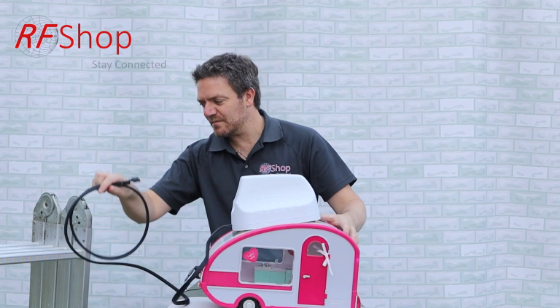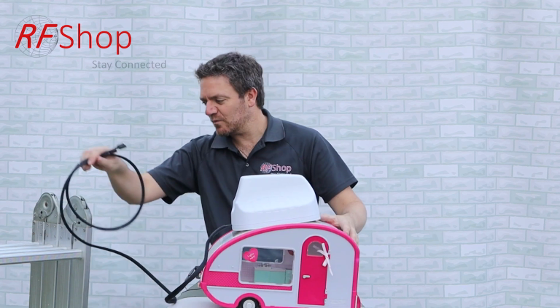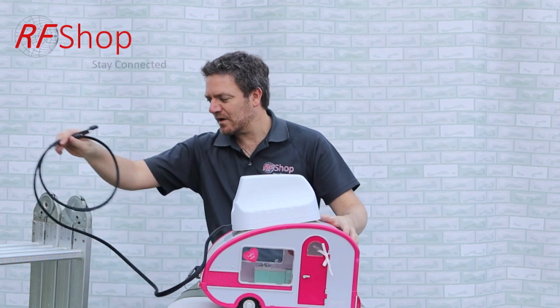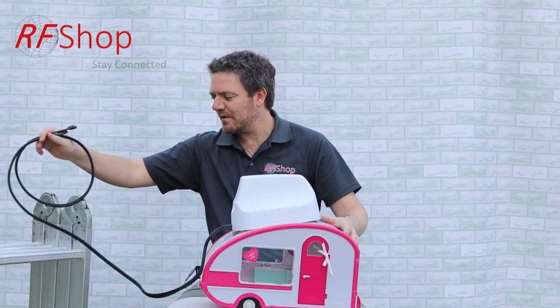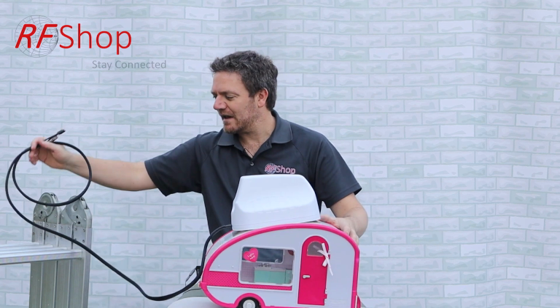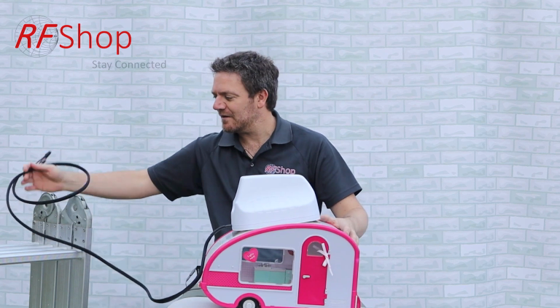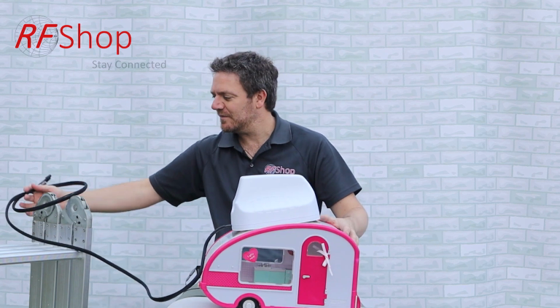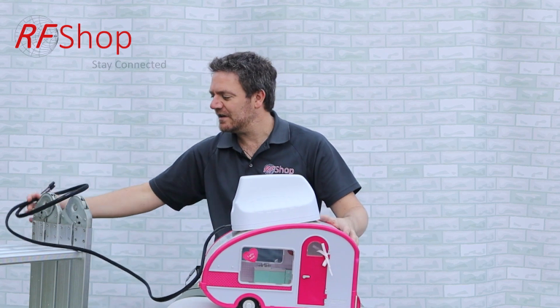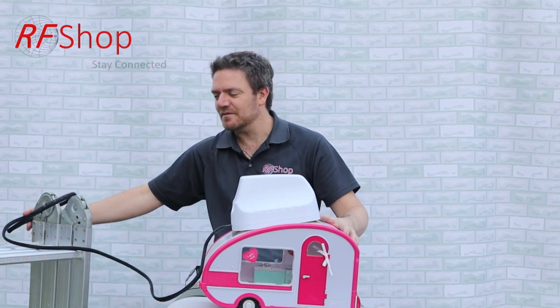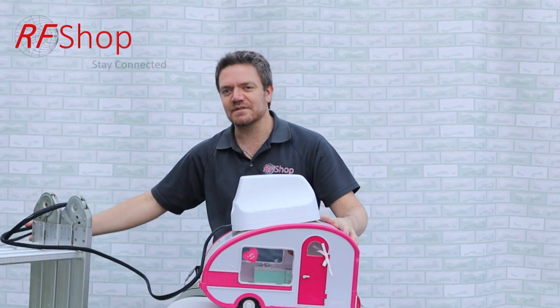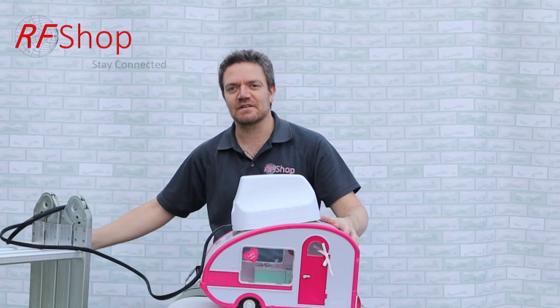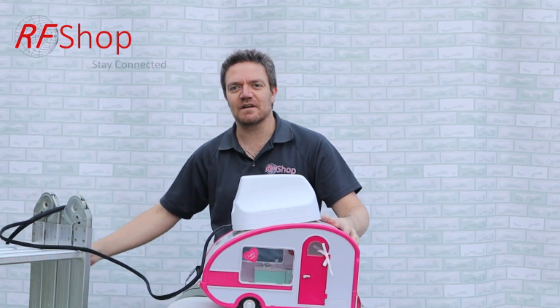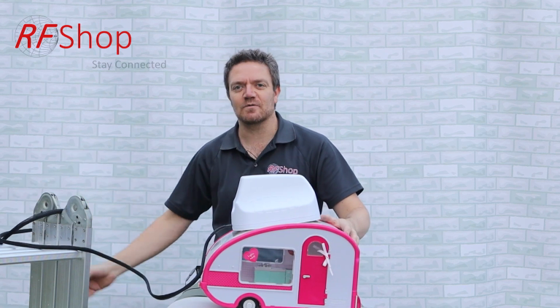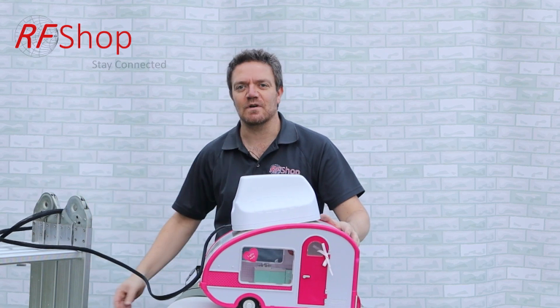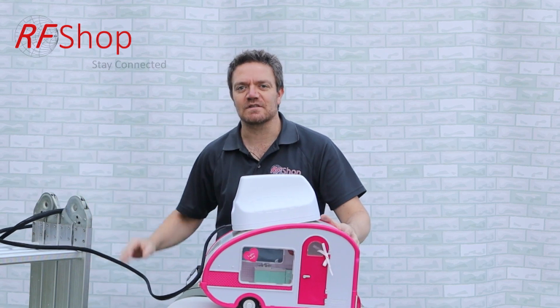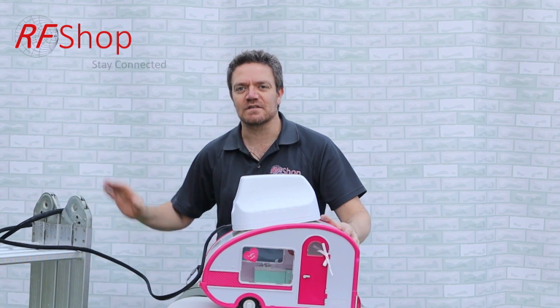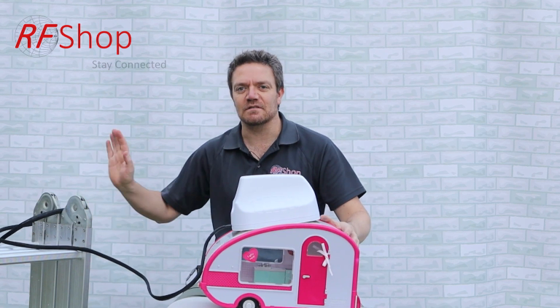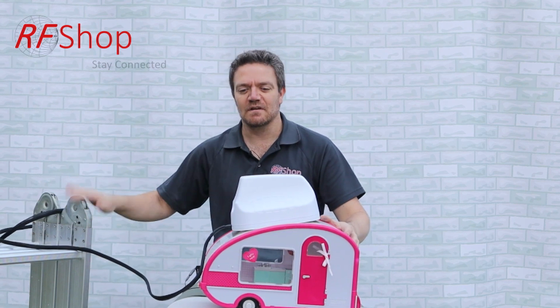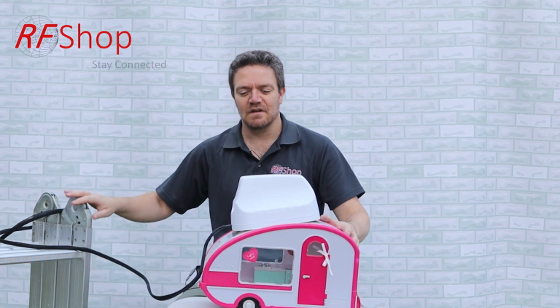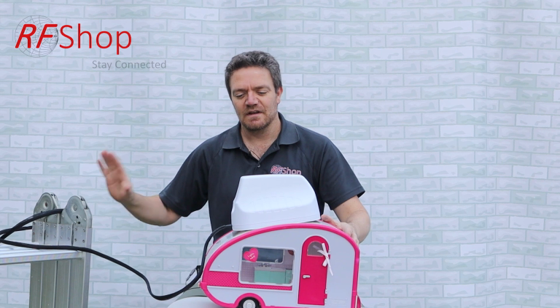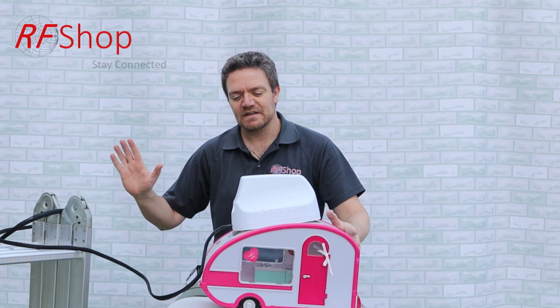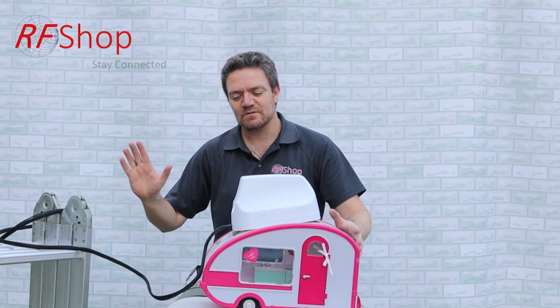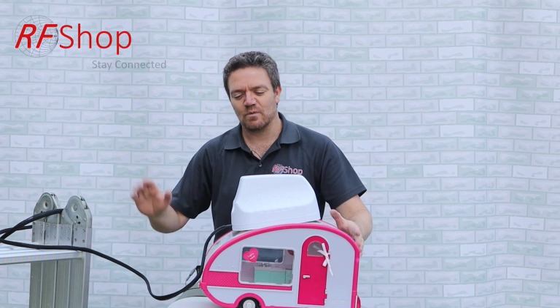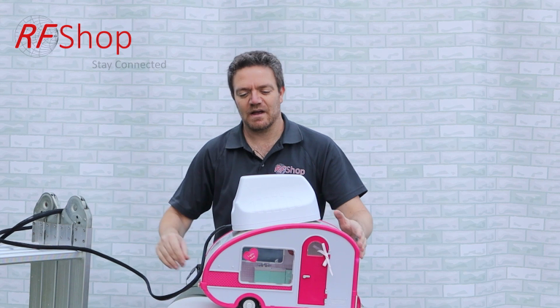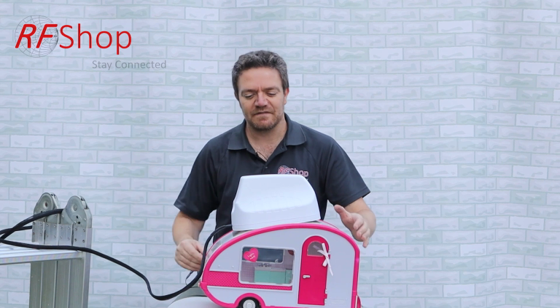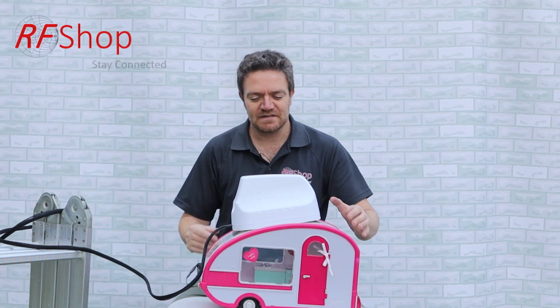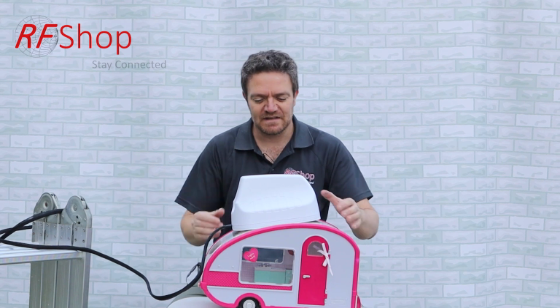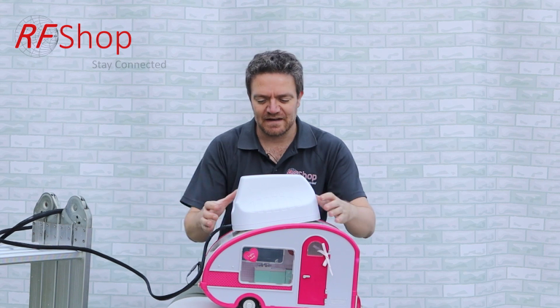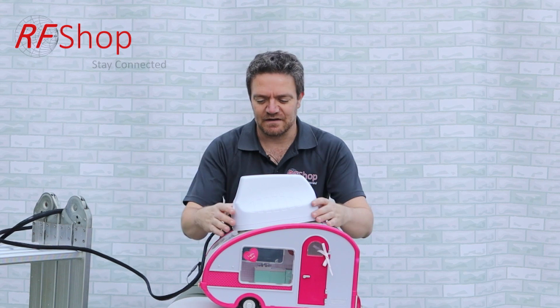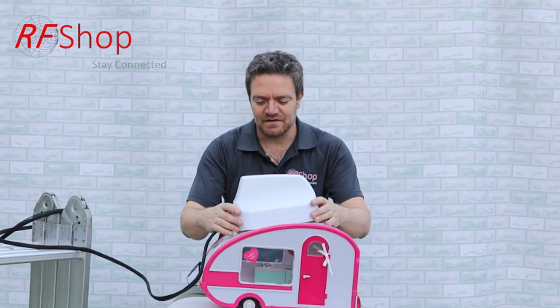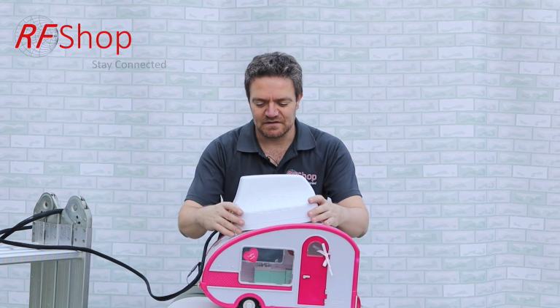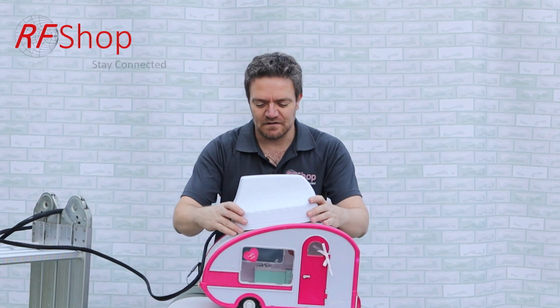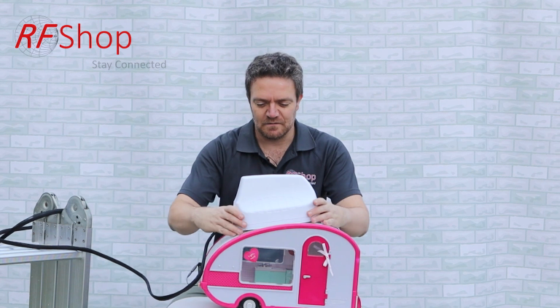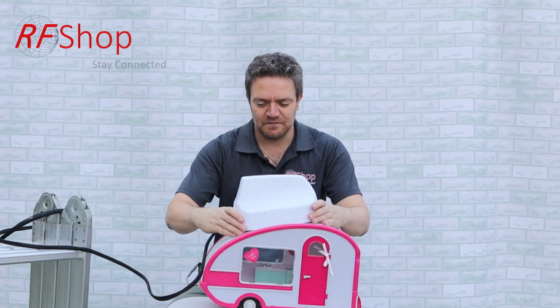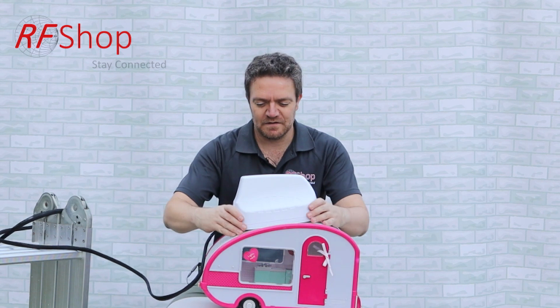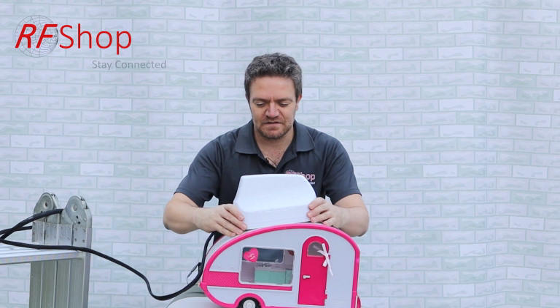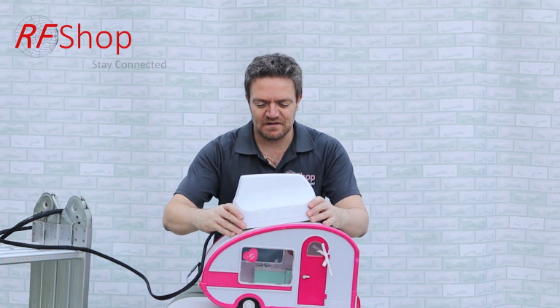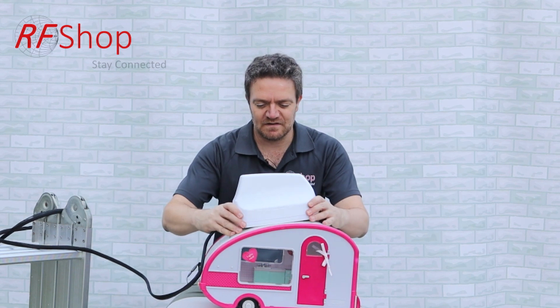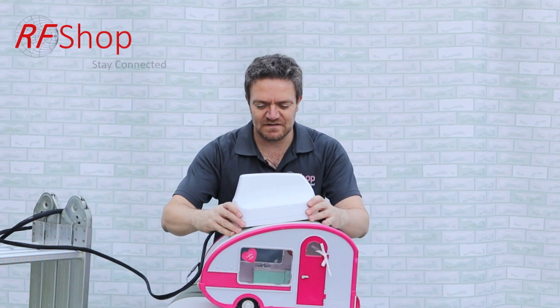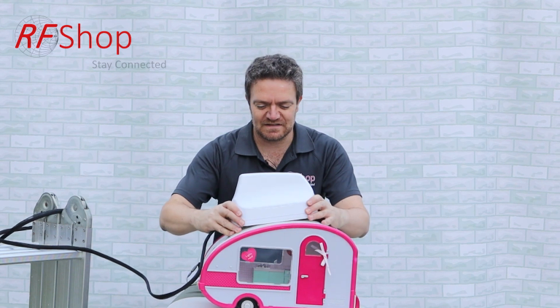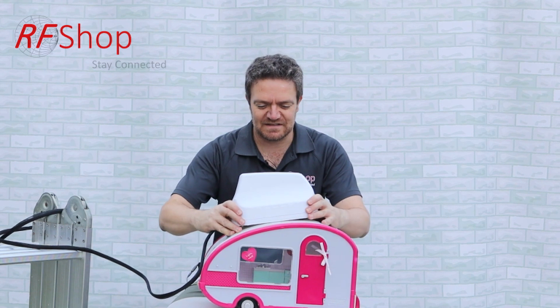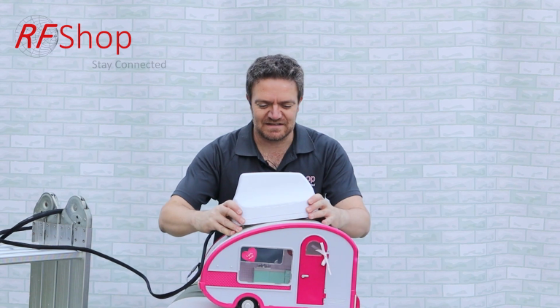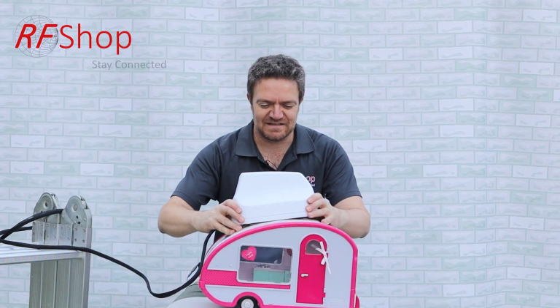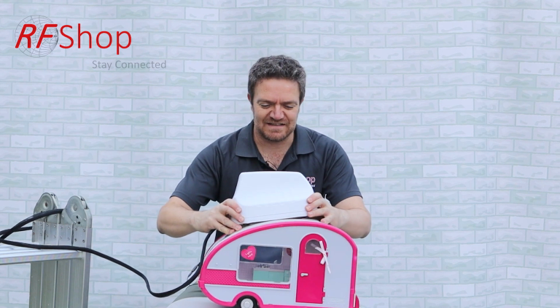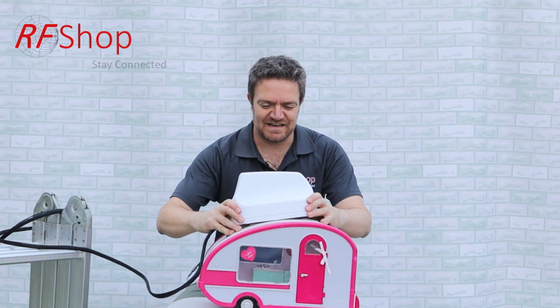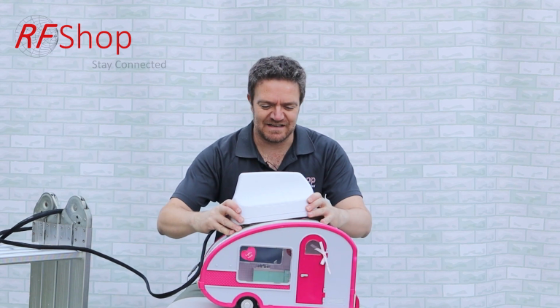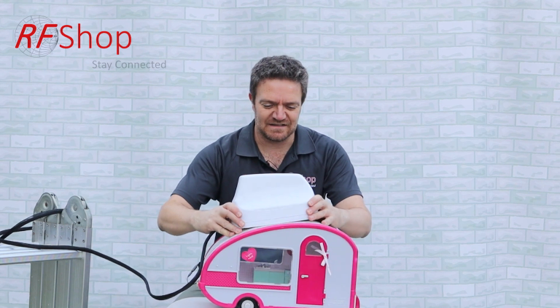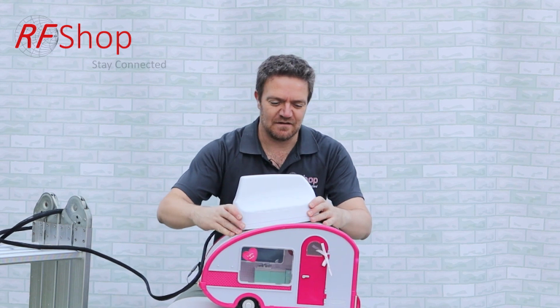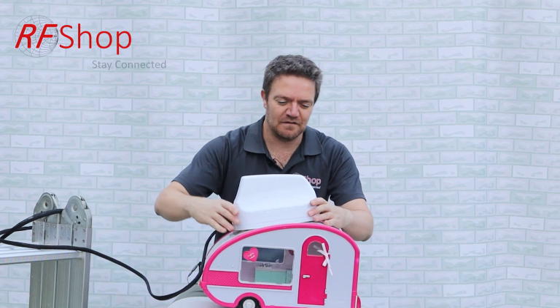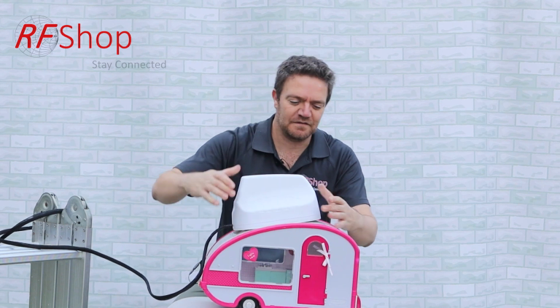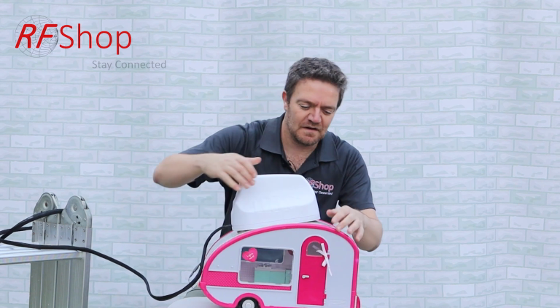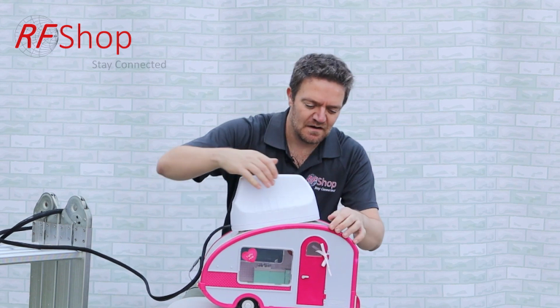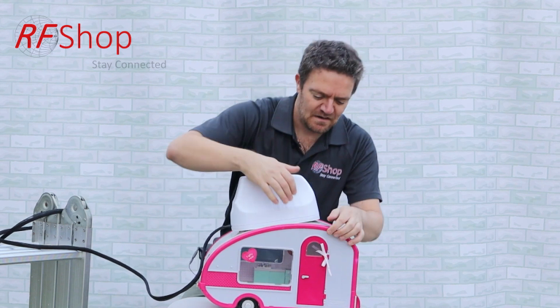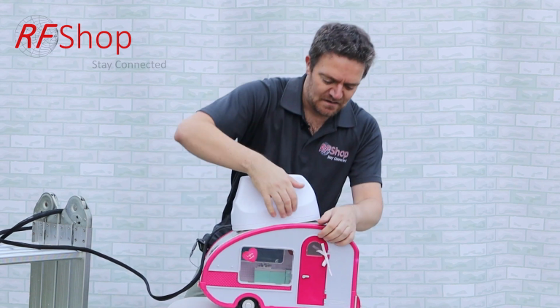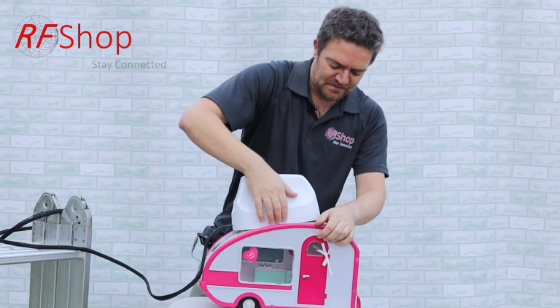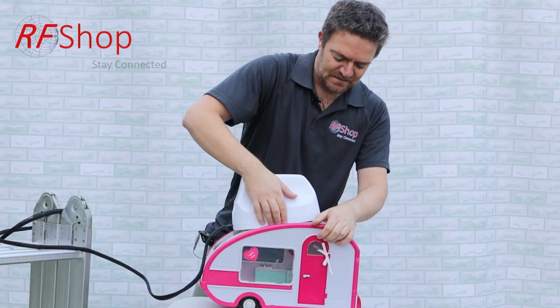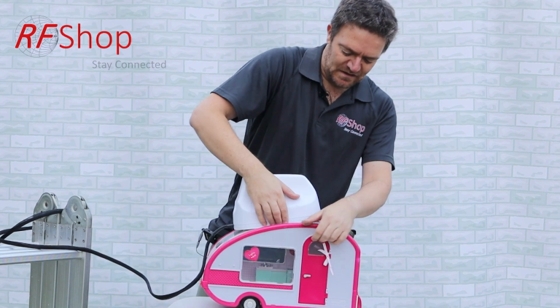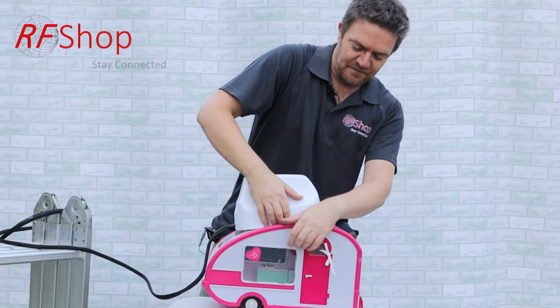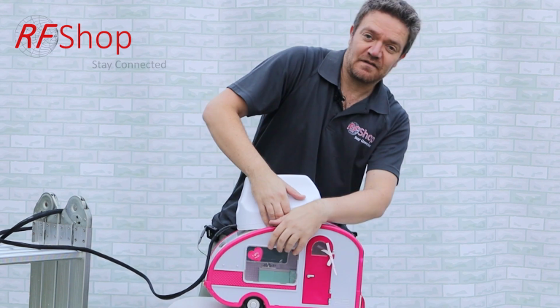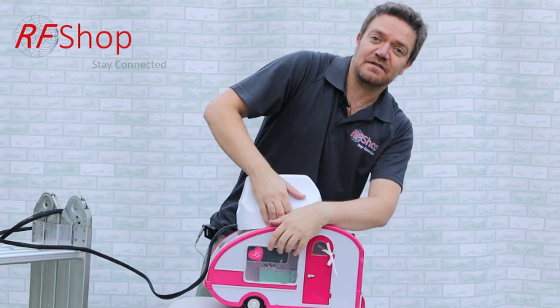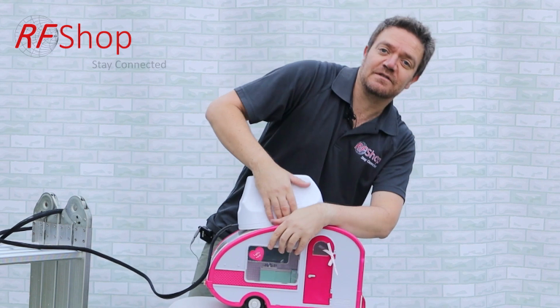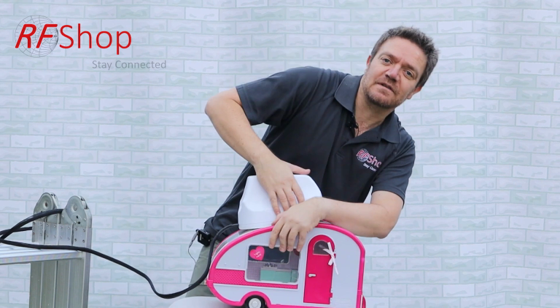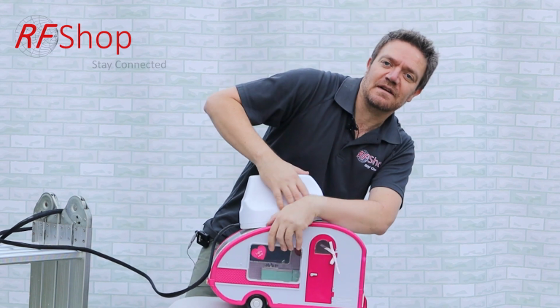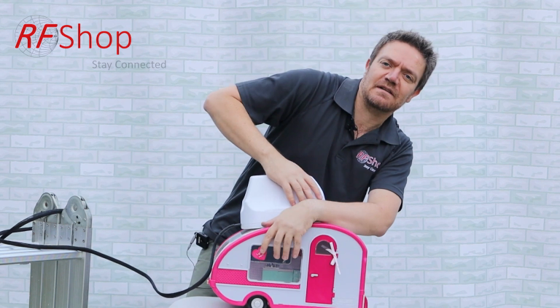The next question somebody would ask is: yeah, but what about aluminium? Is it going to work? That's why I have this ladder here. I'll just take this off and see.